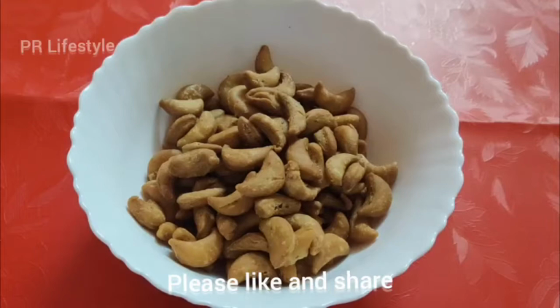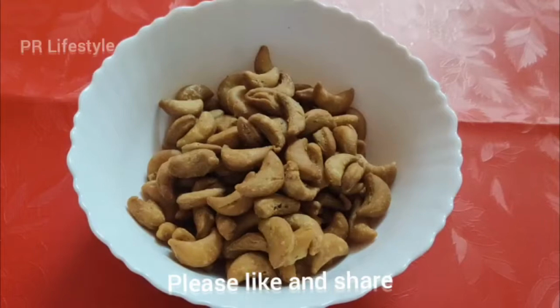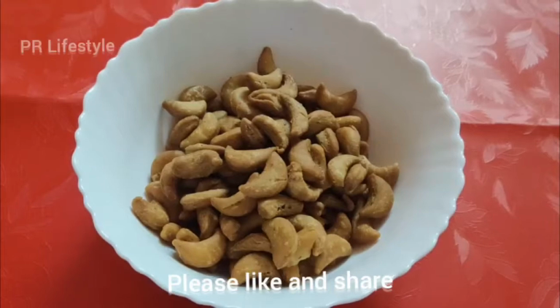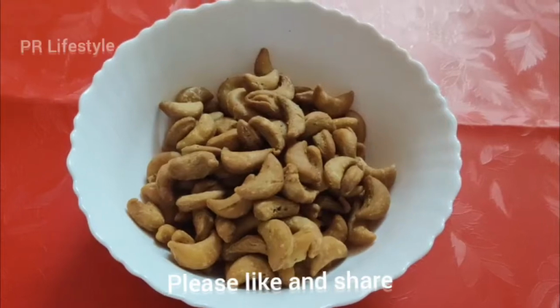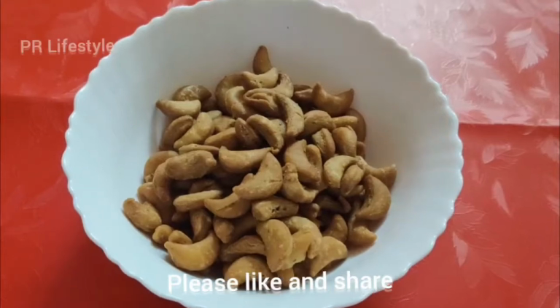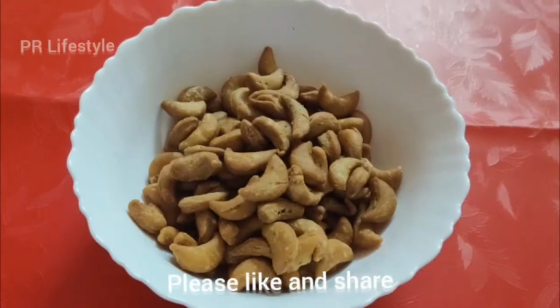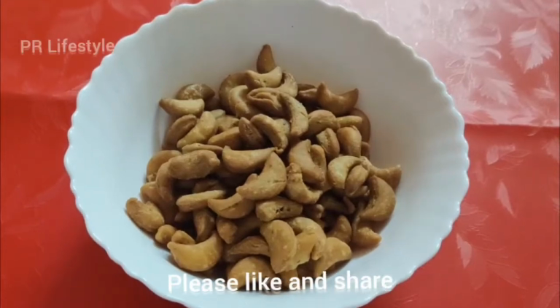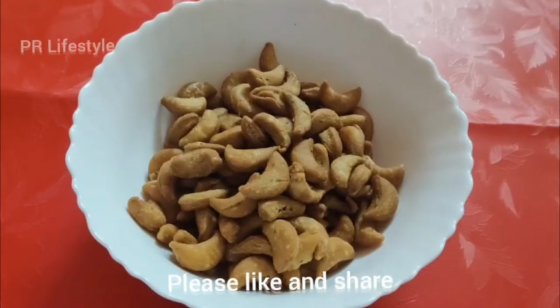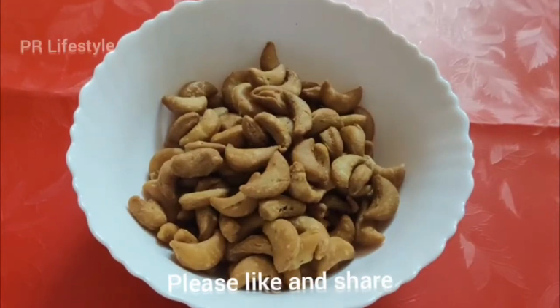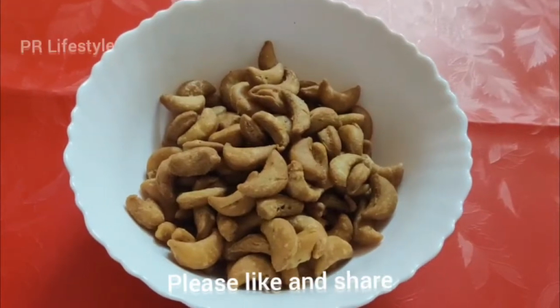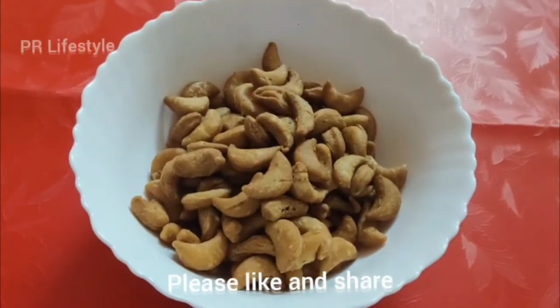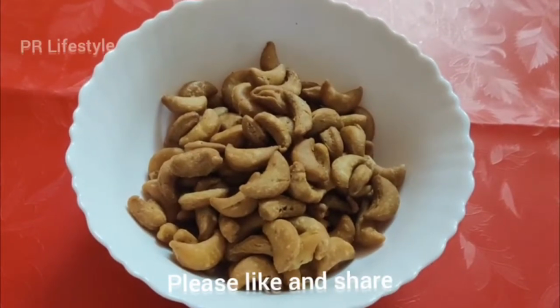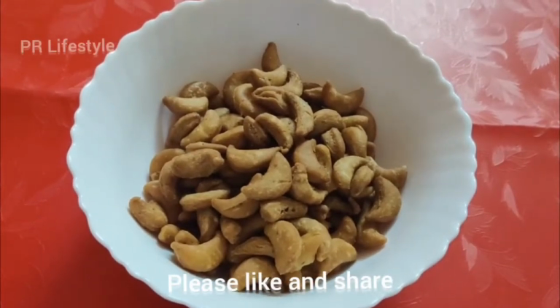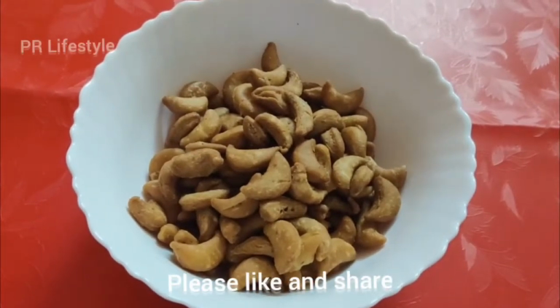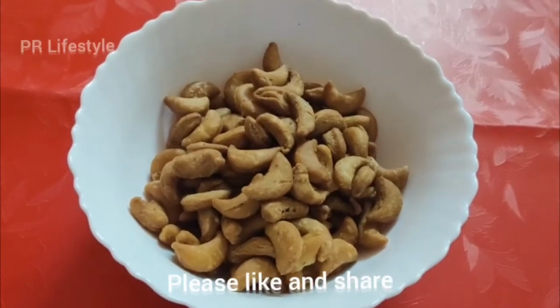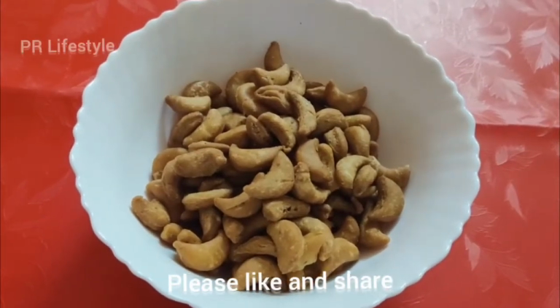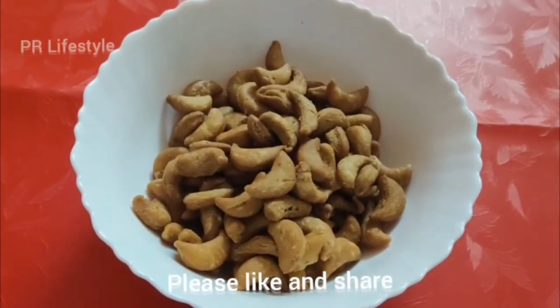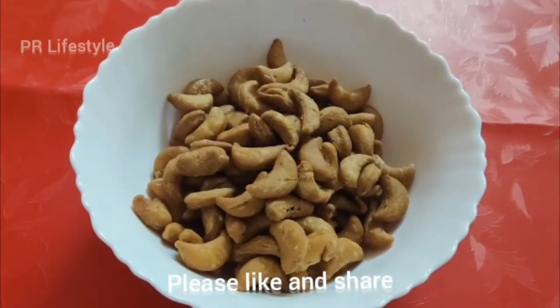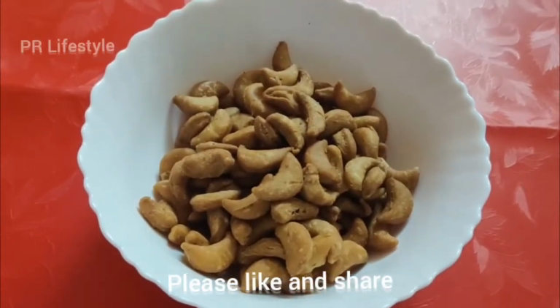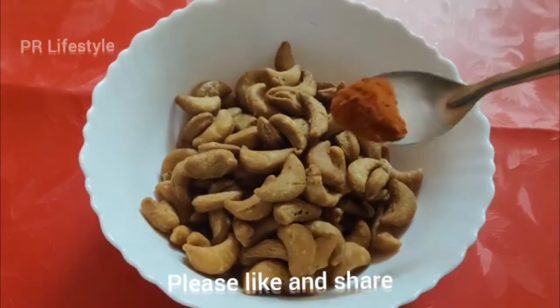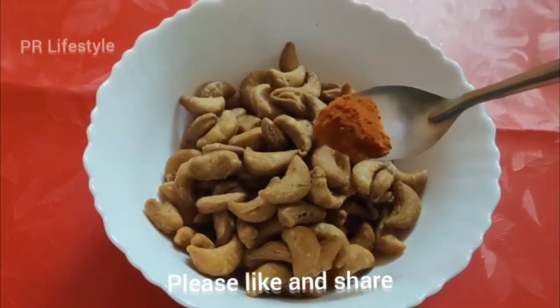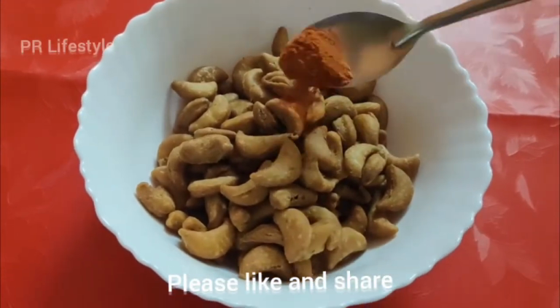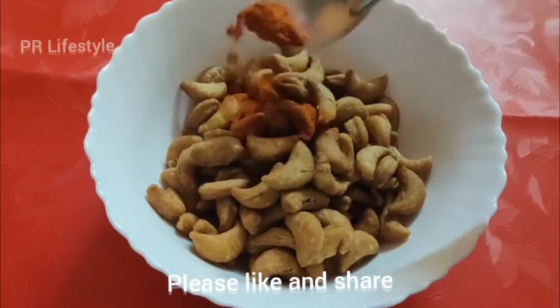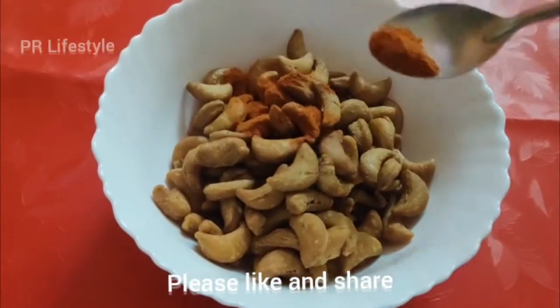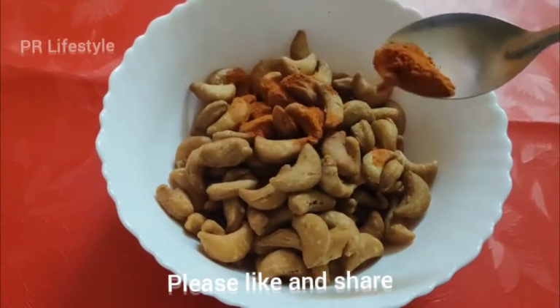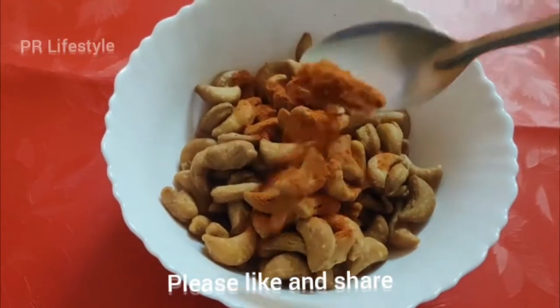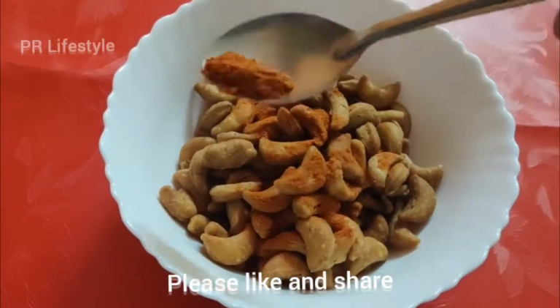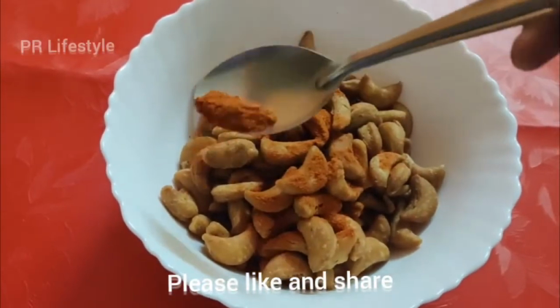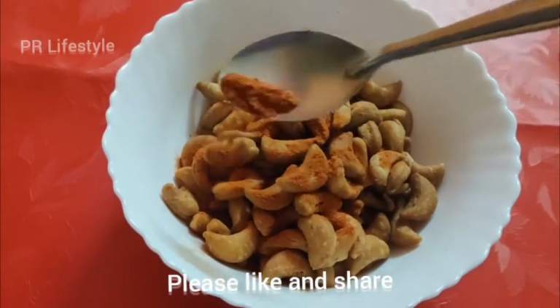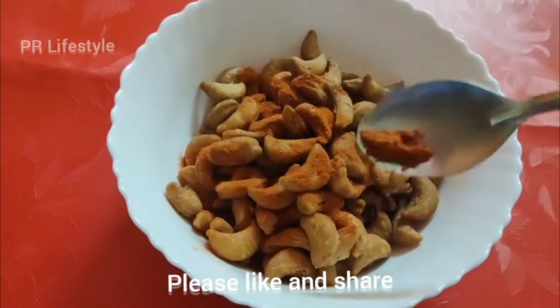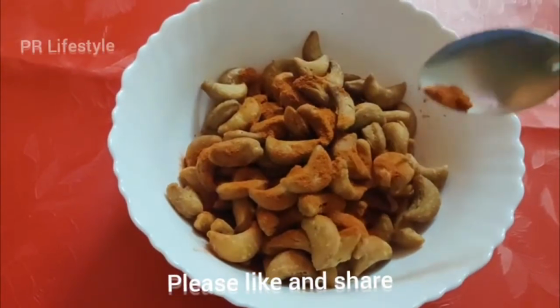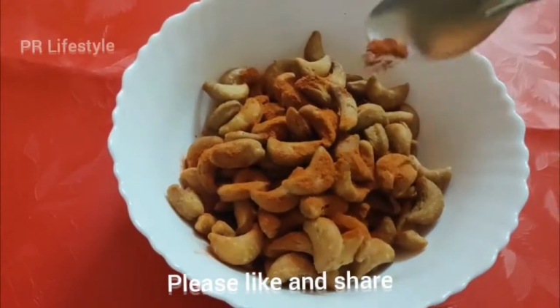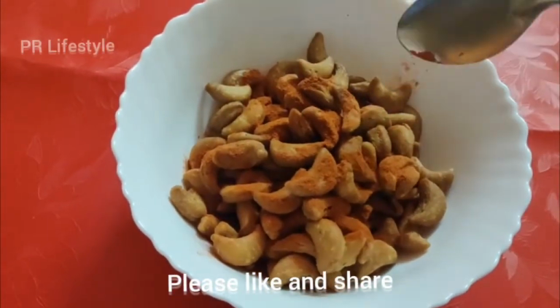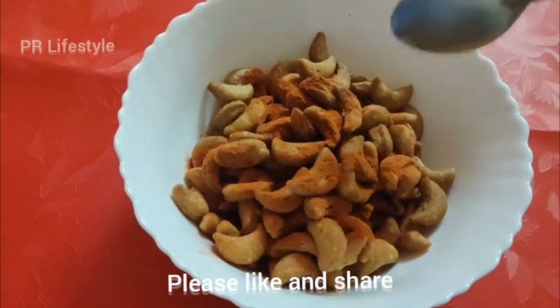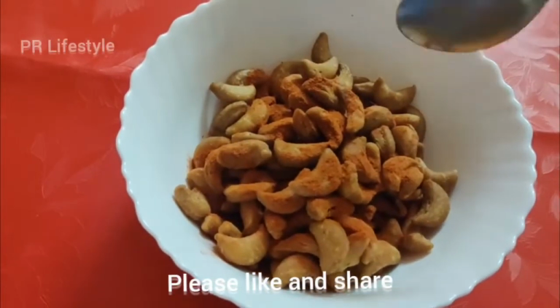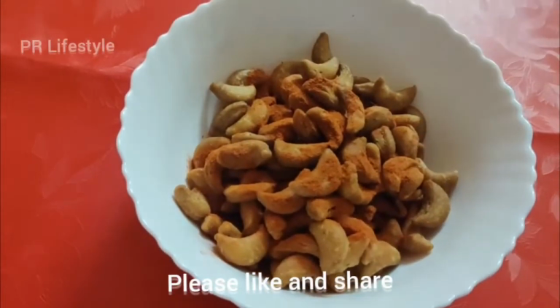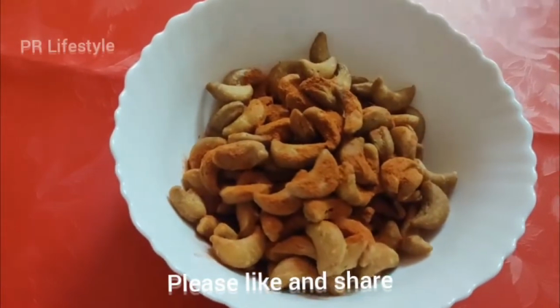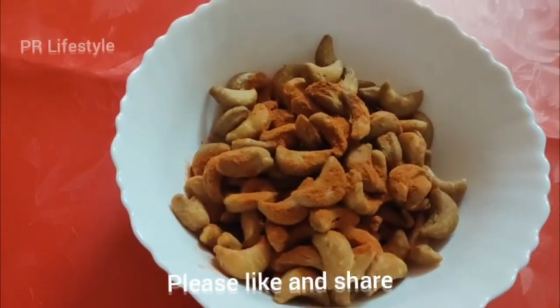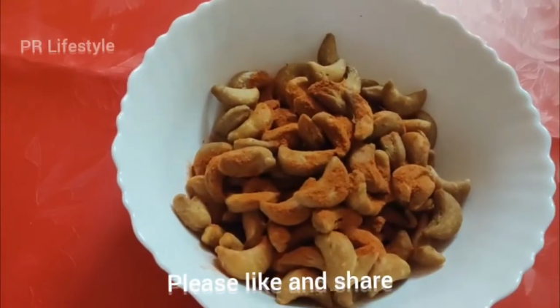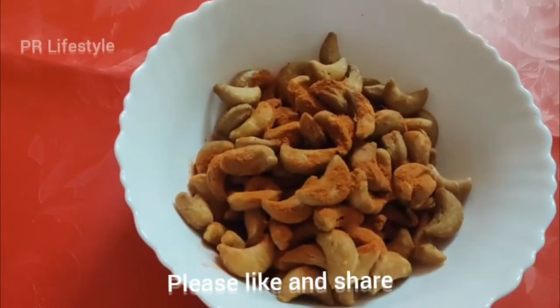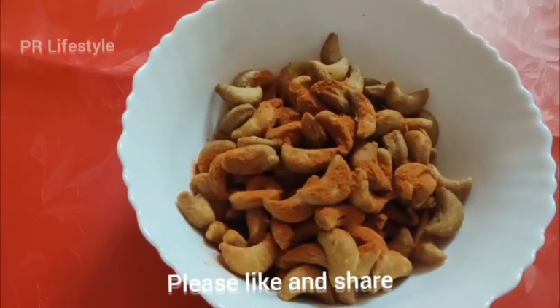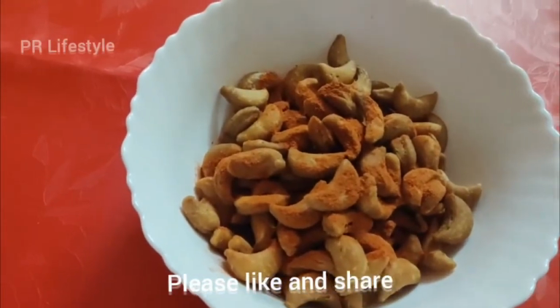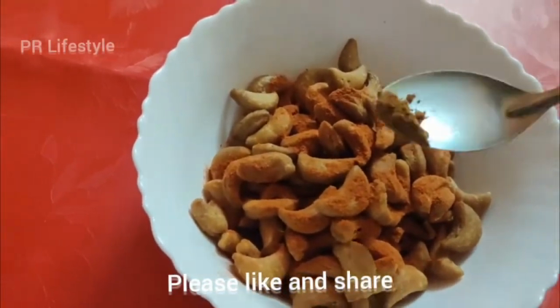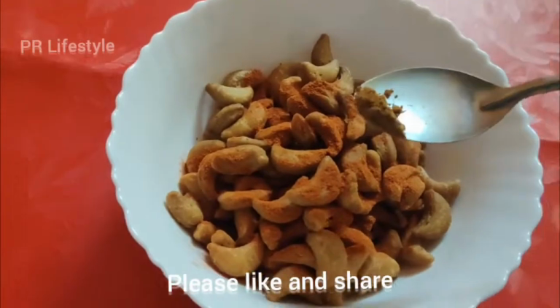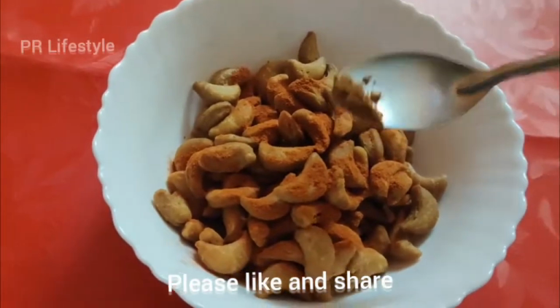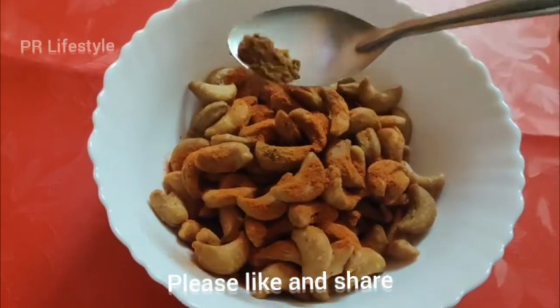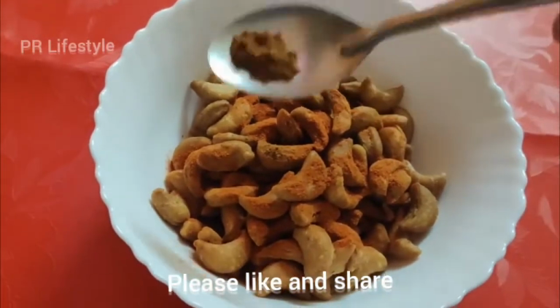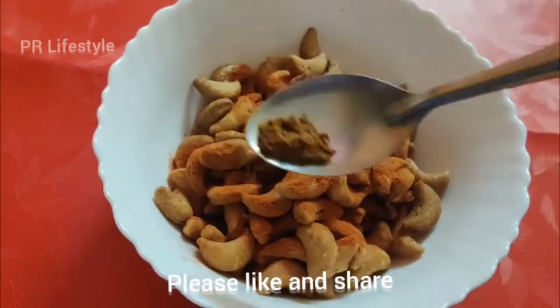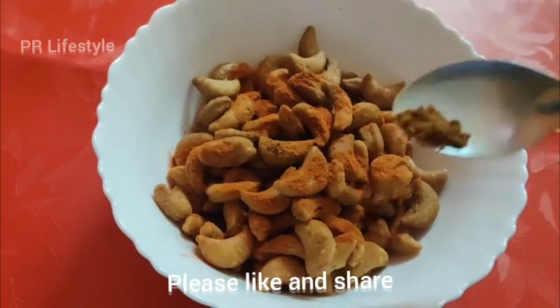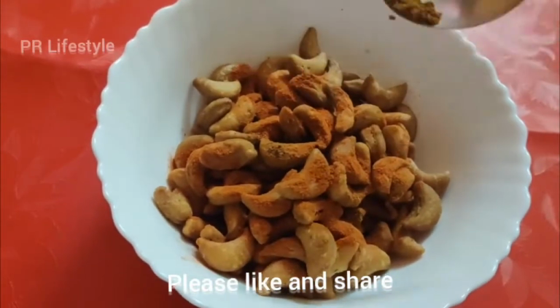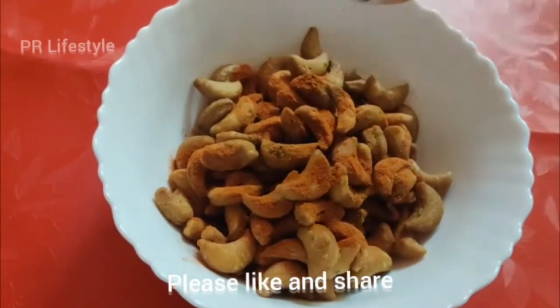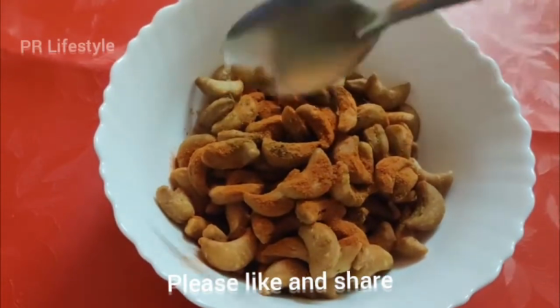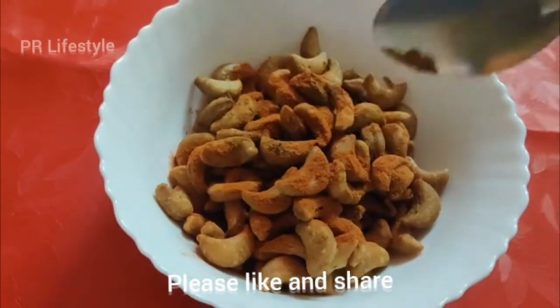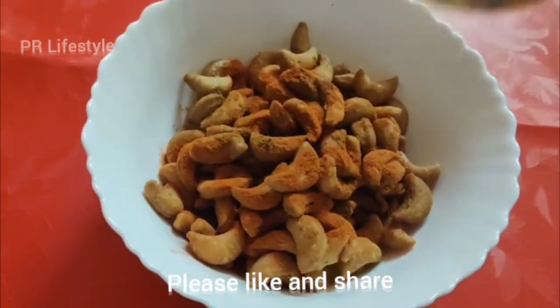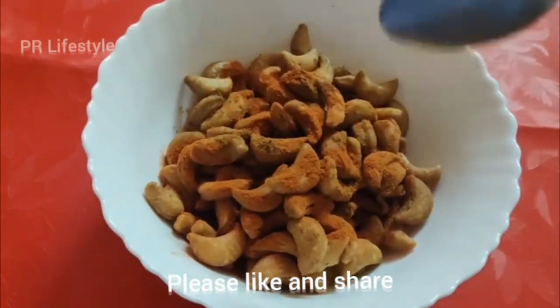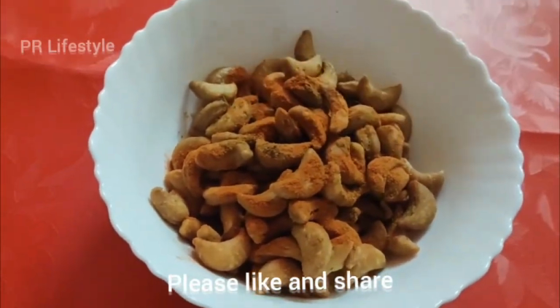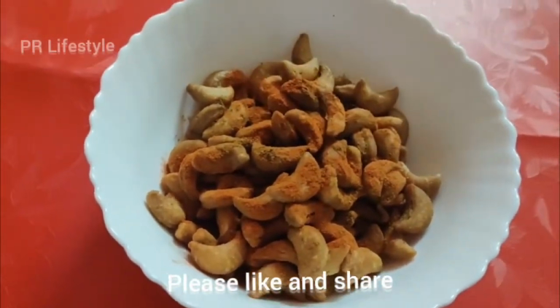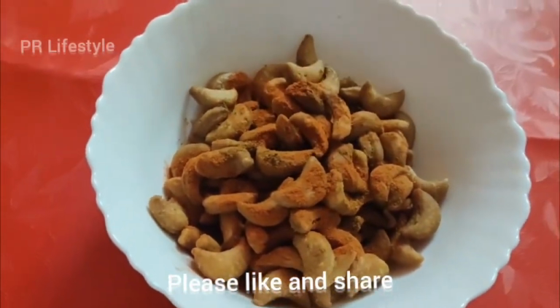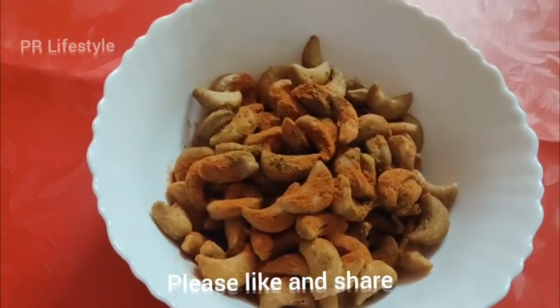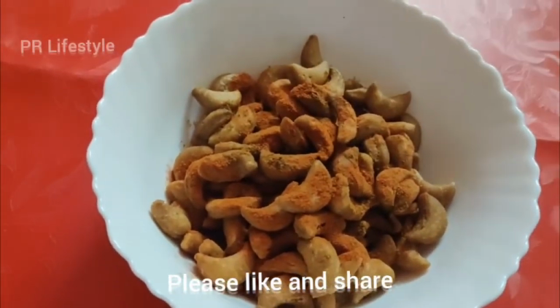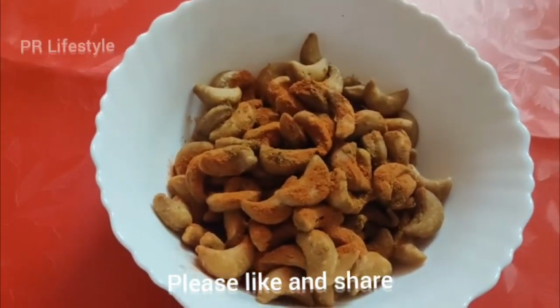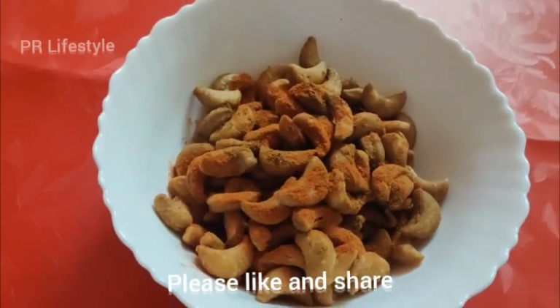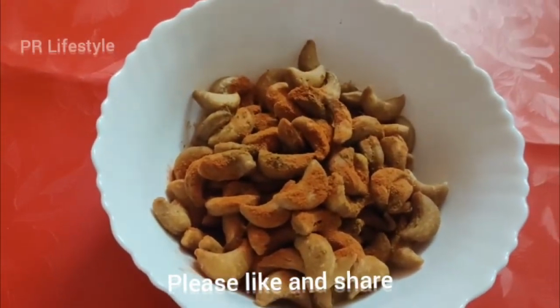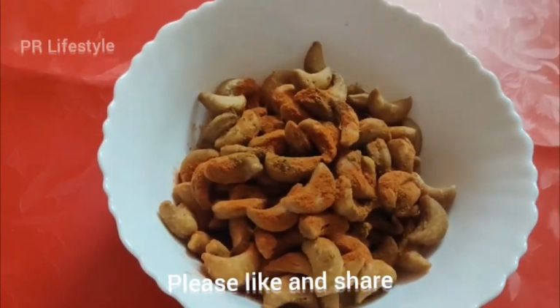Hi friends, welcome back to our channel. Today we are going to take a look at our small pieces.